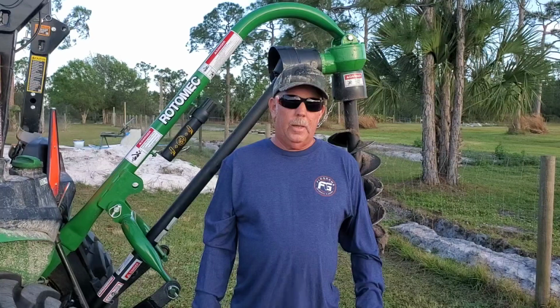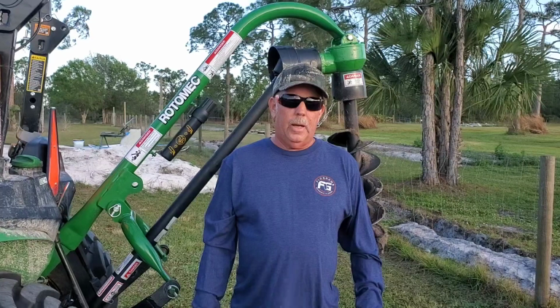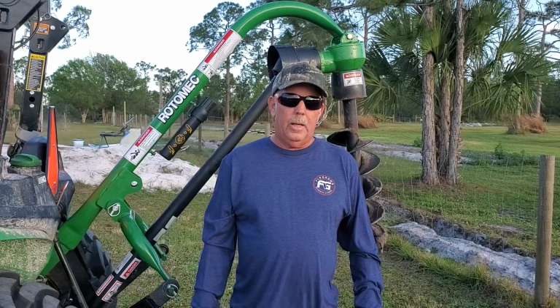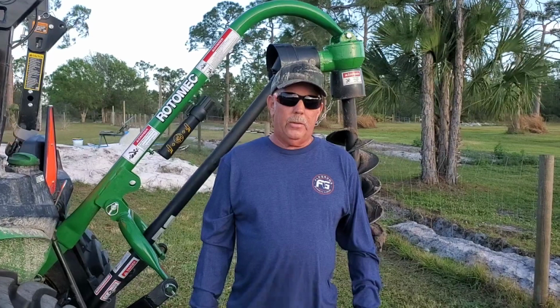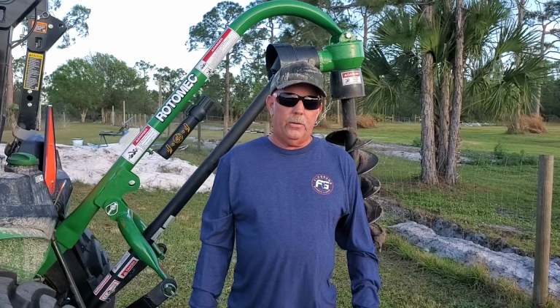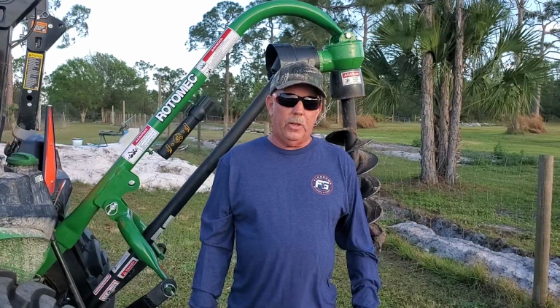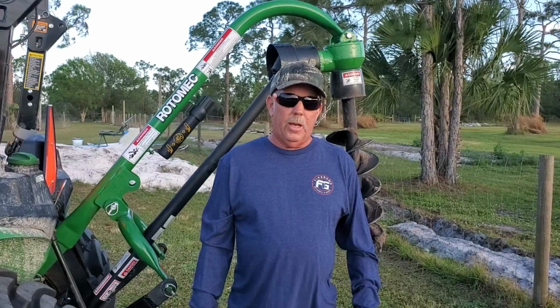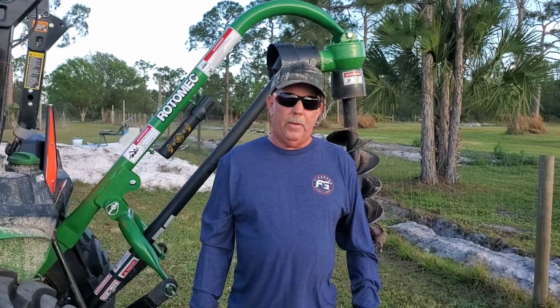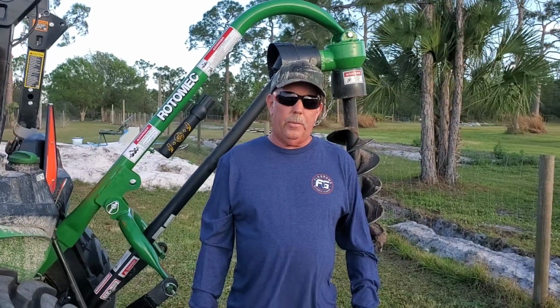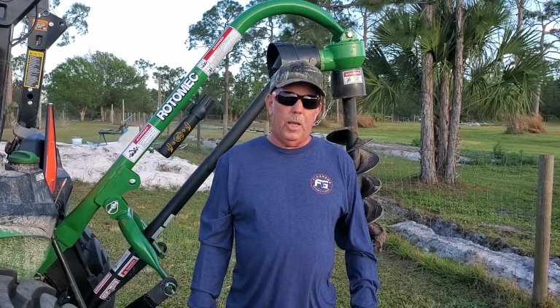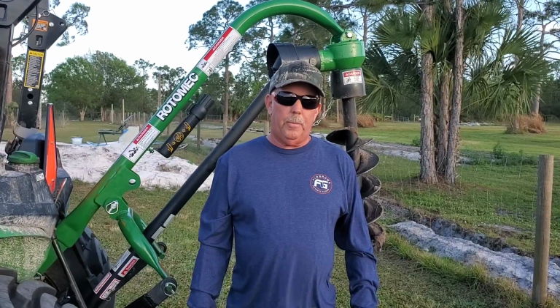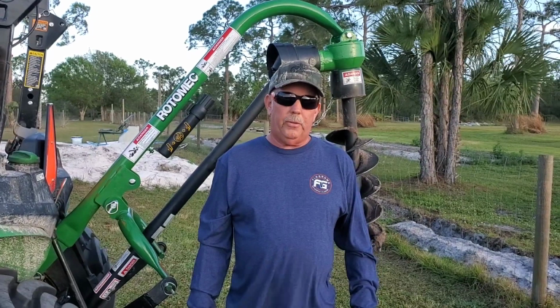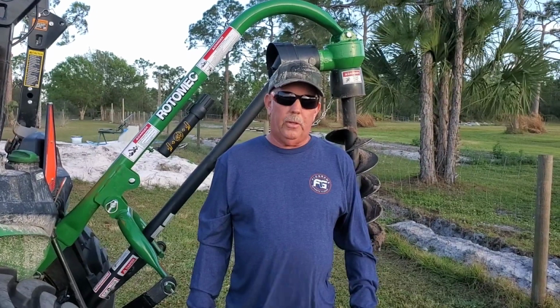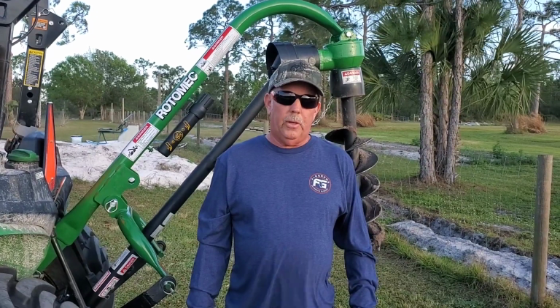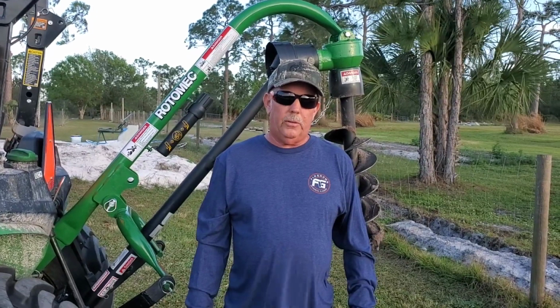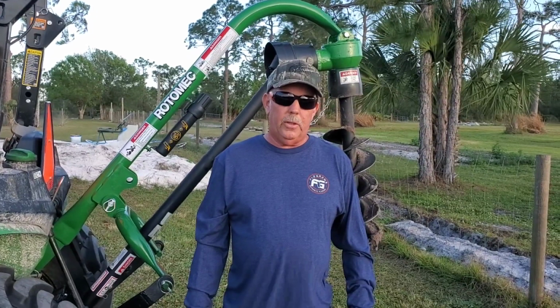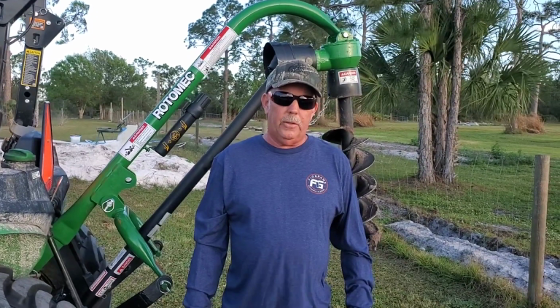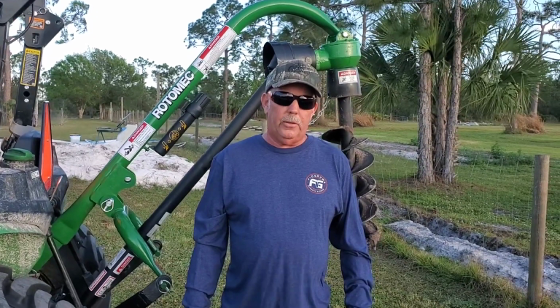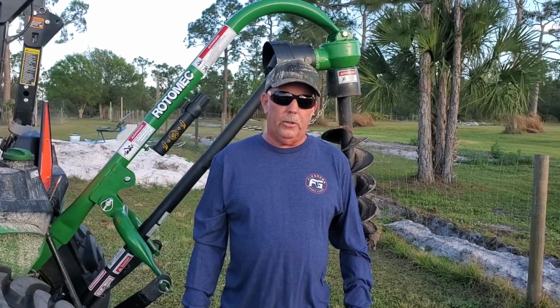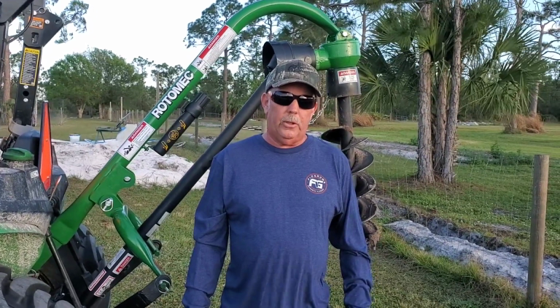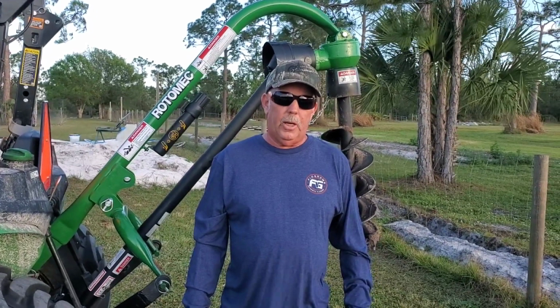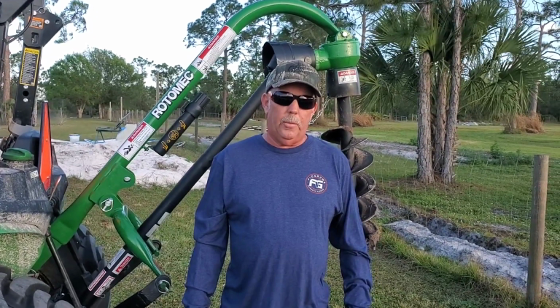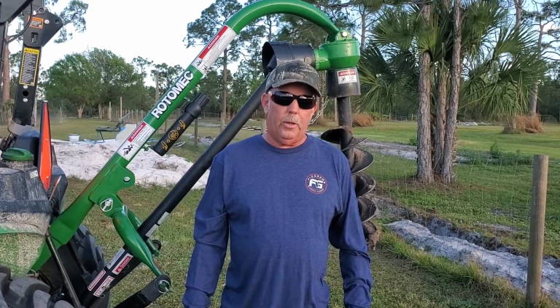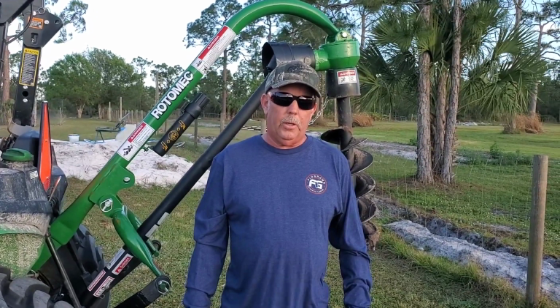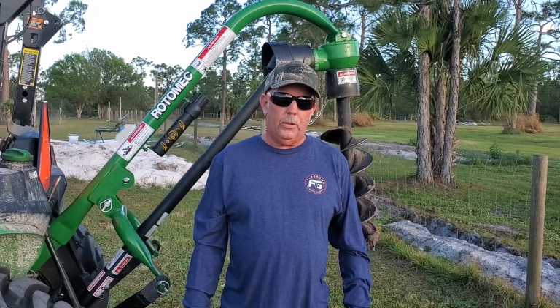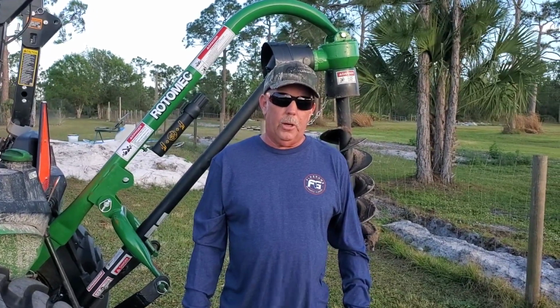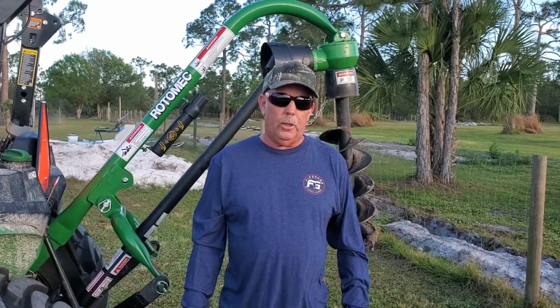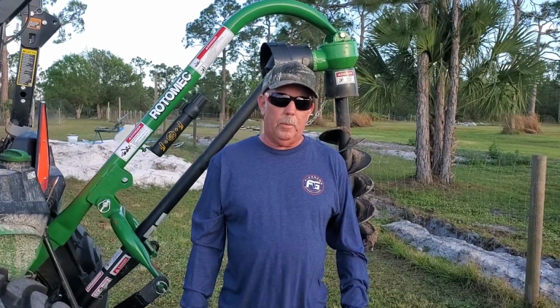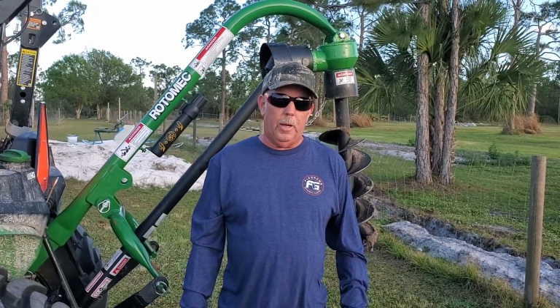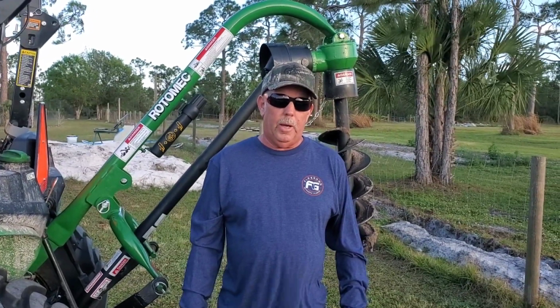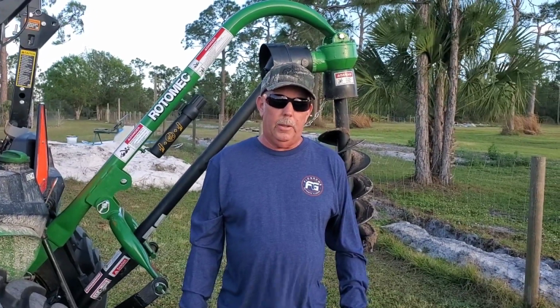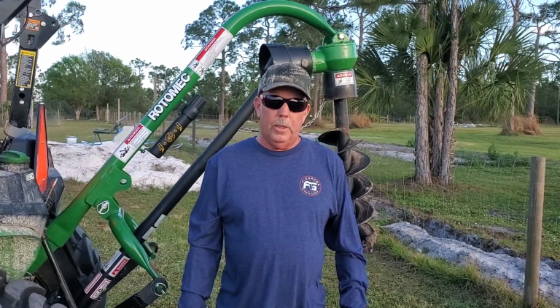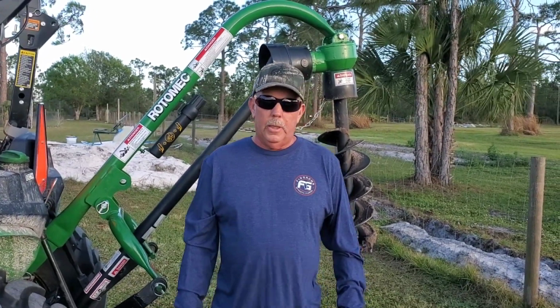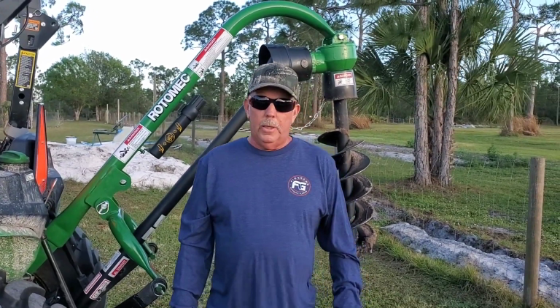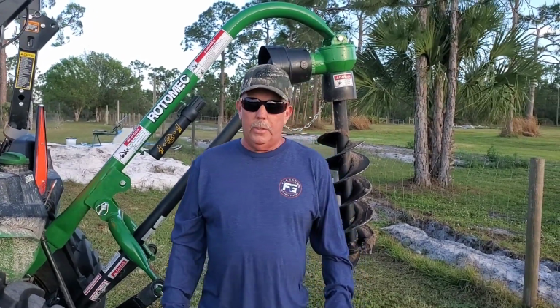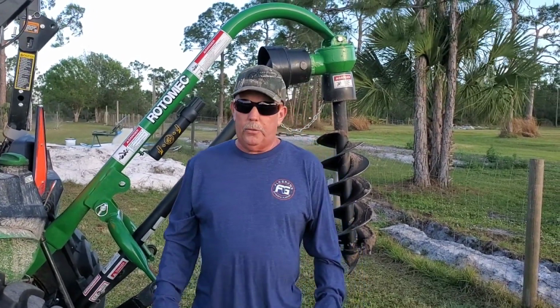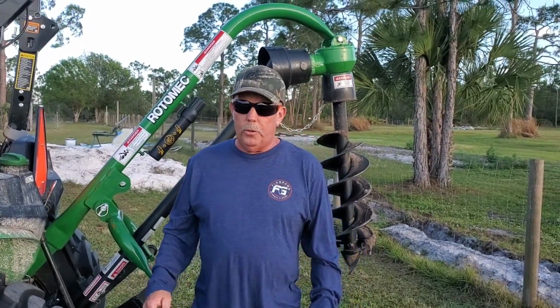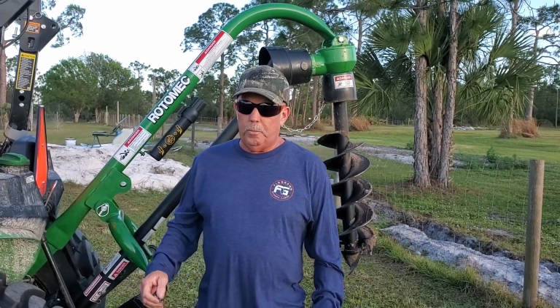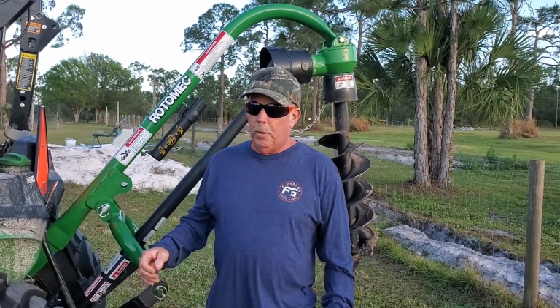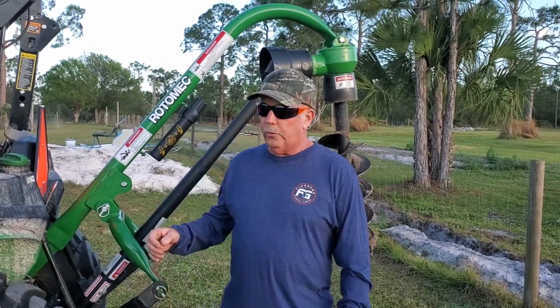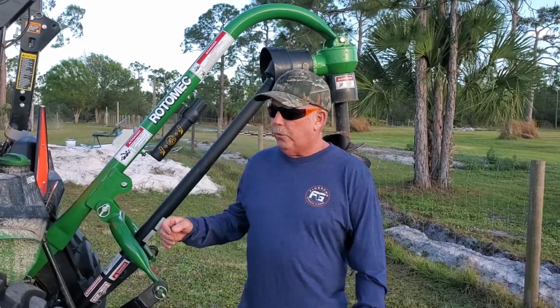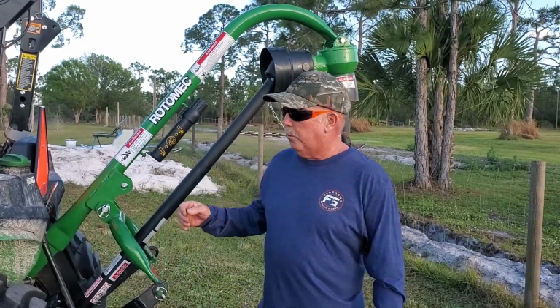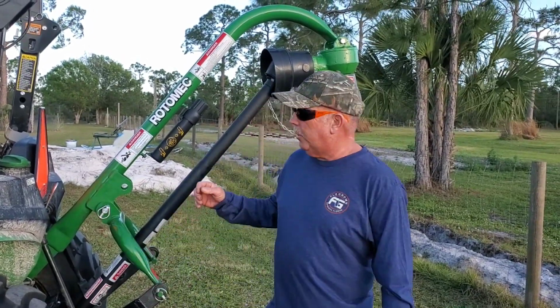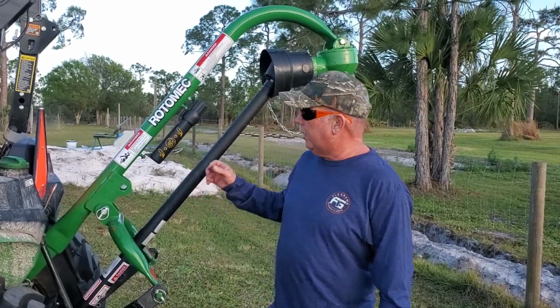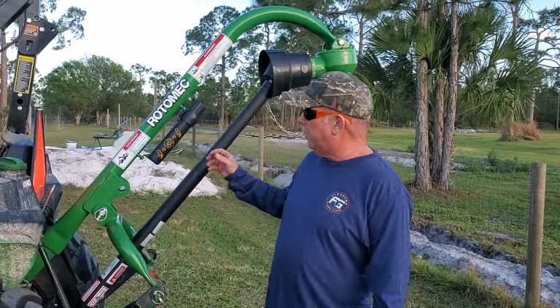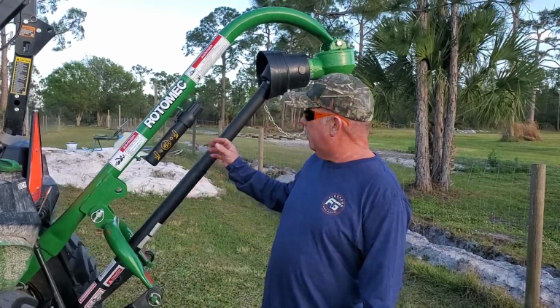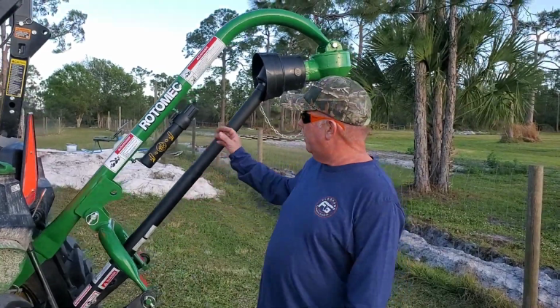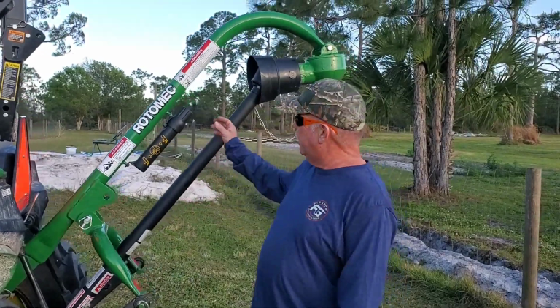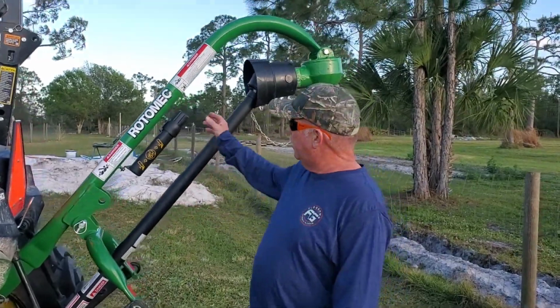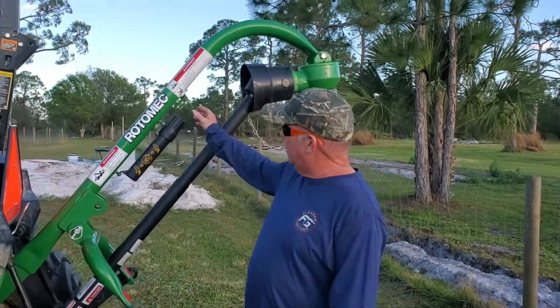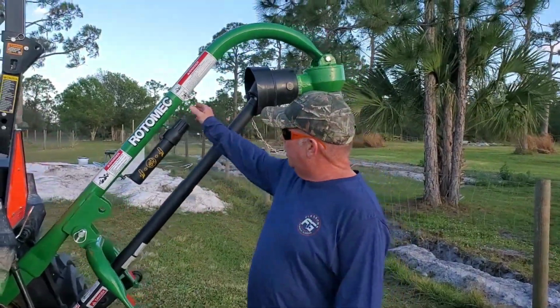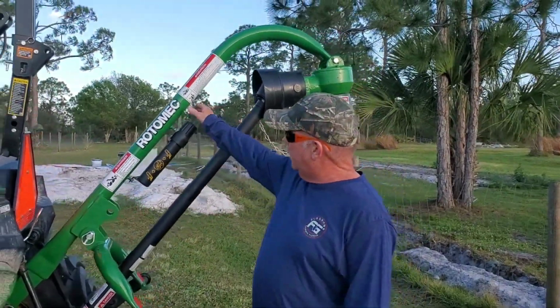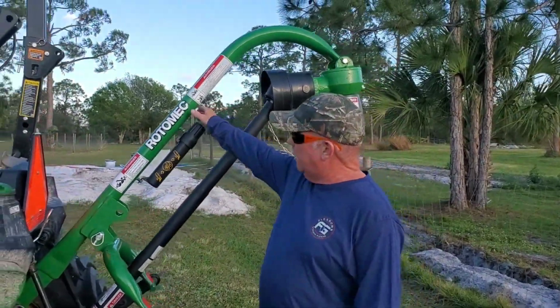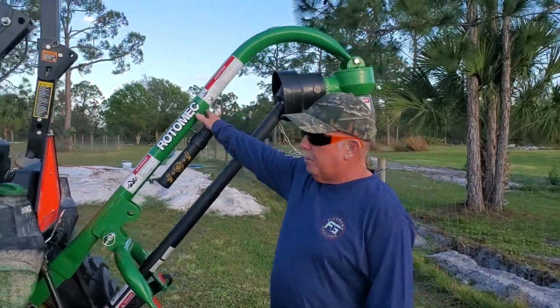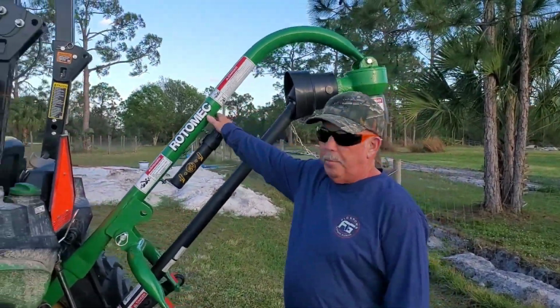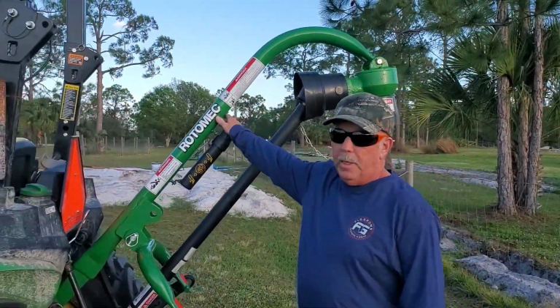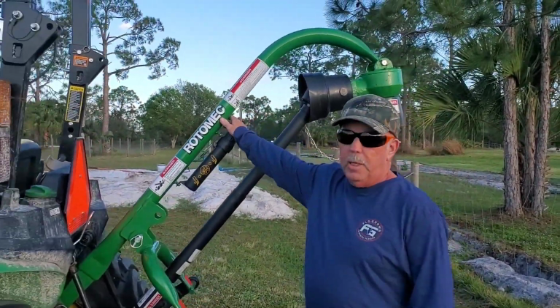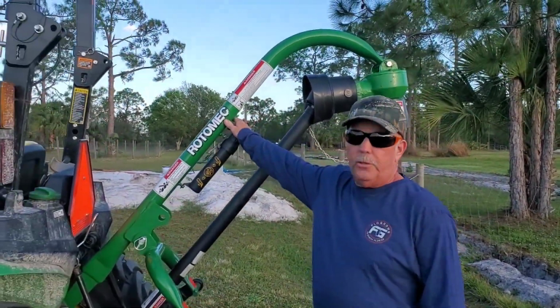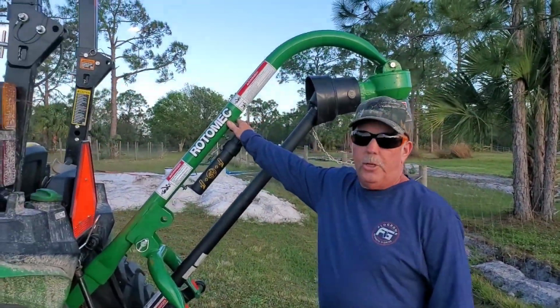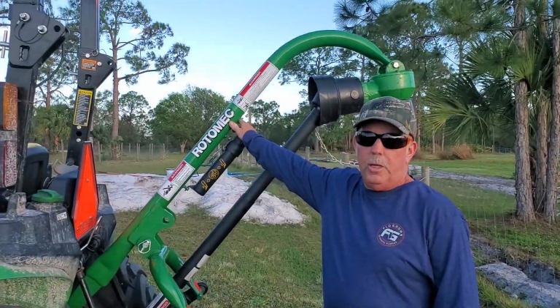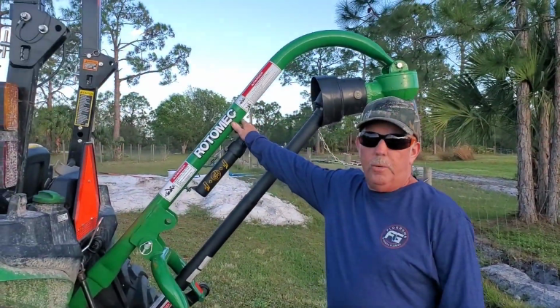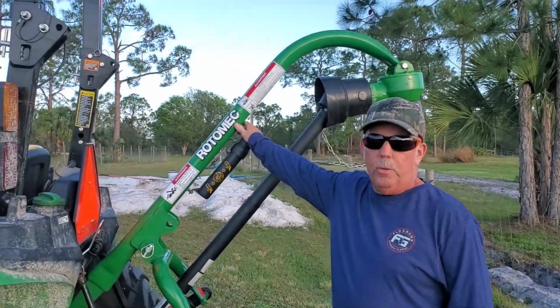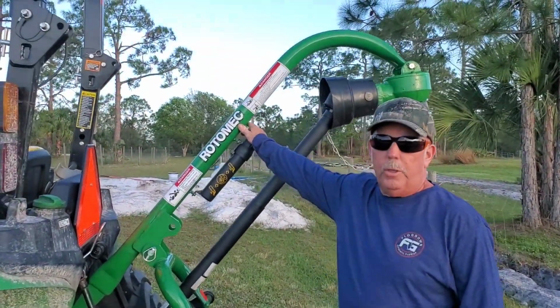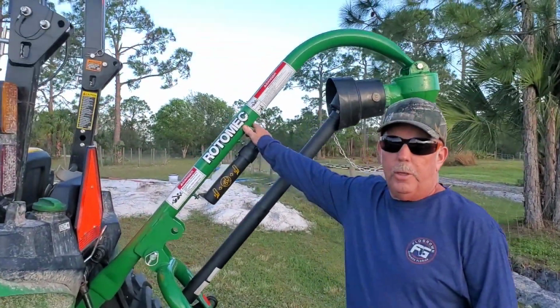Hi, this is Kevin with Naples Lawn Service, and today we're going to talk about this new post hole digger, the PHD100.